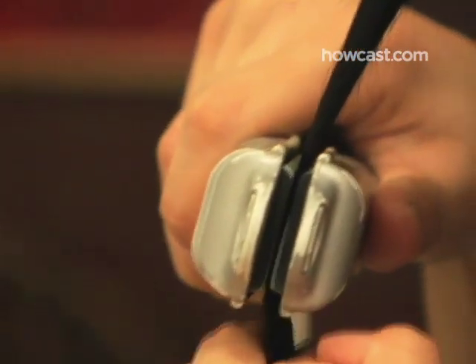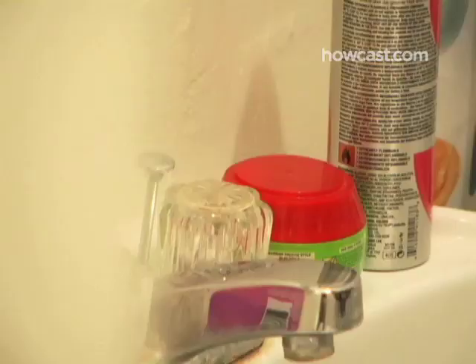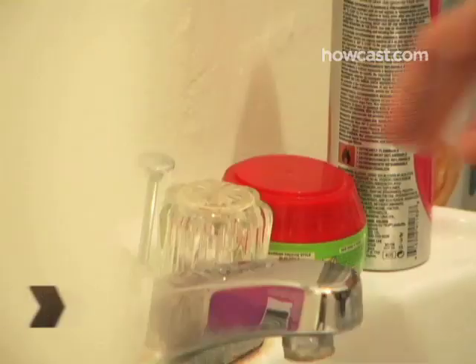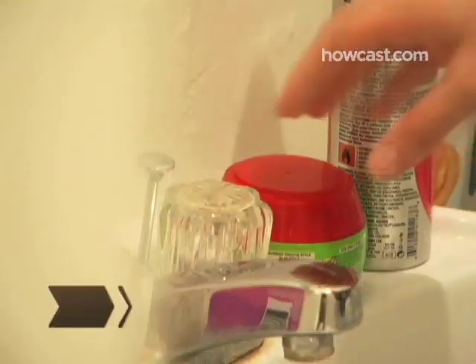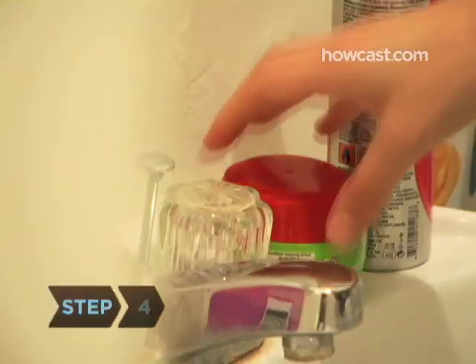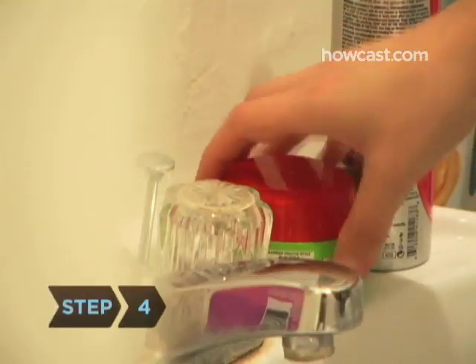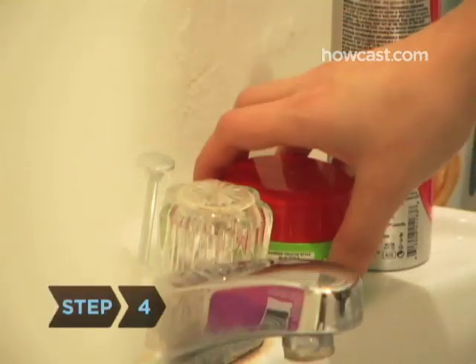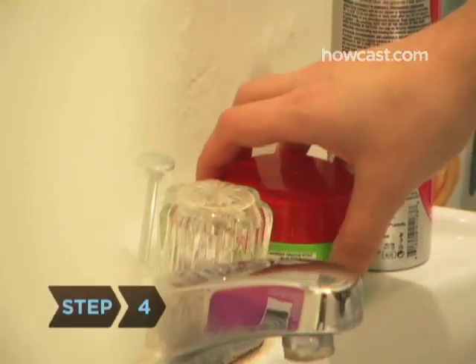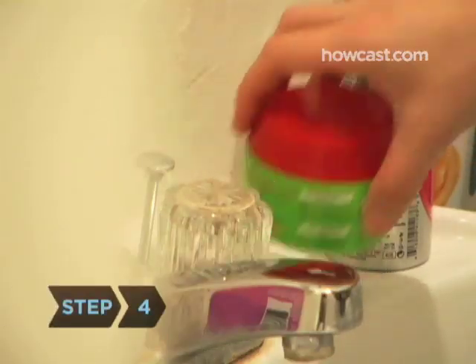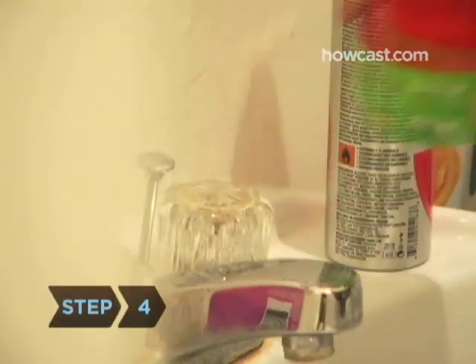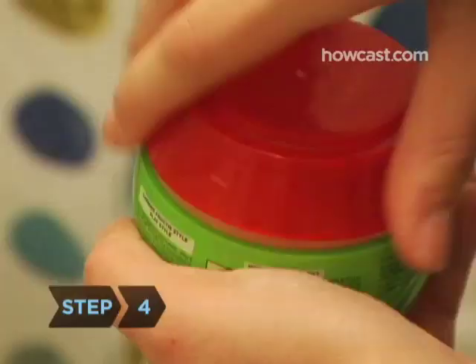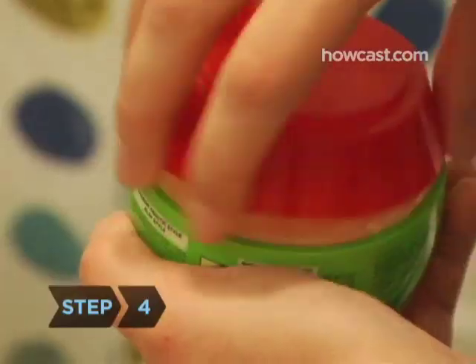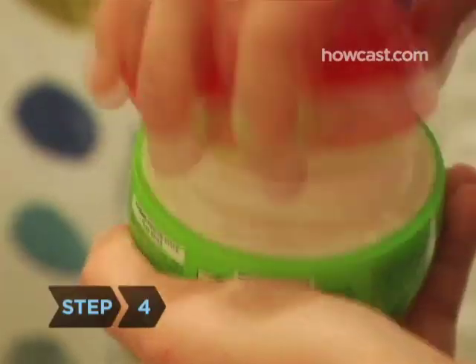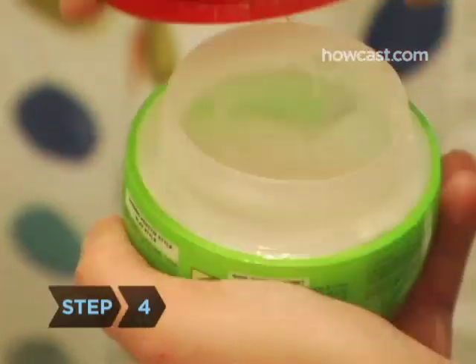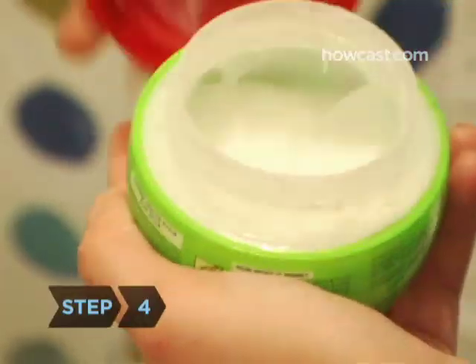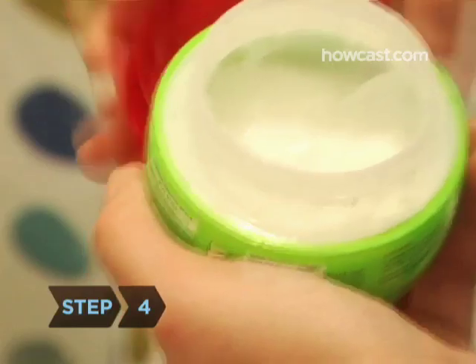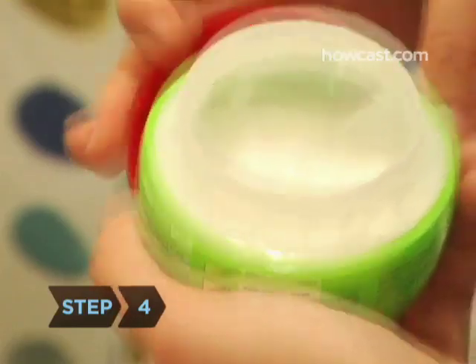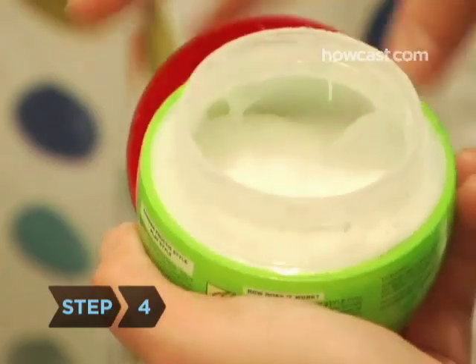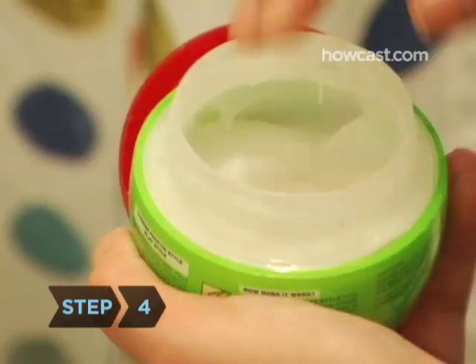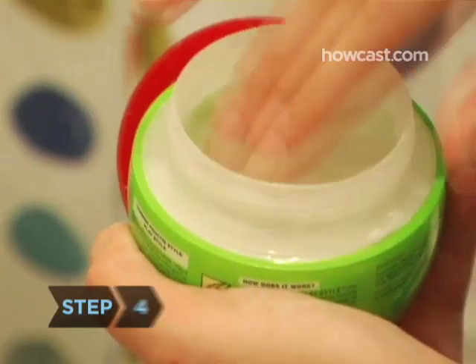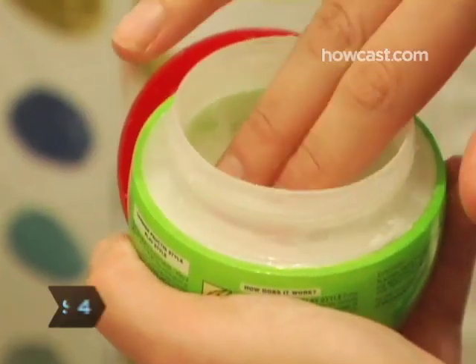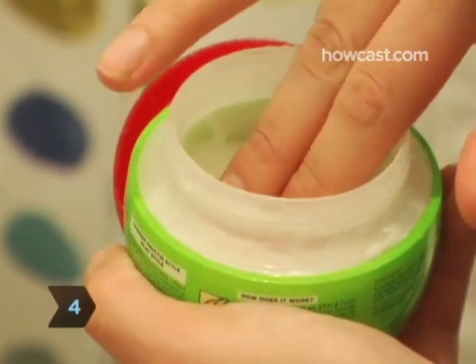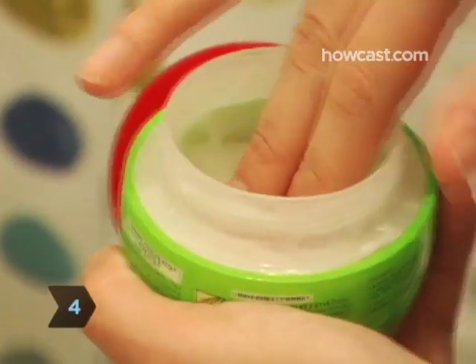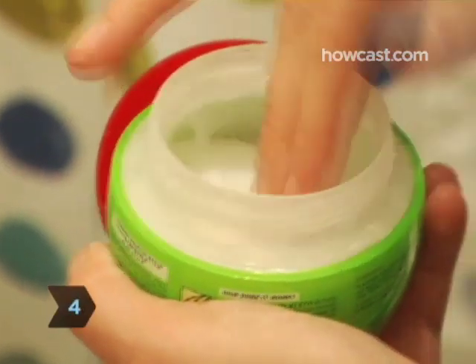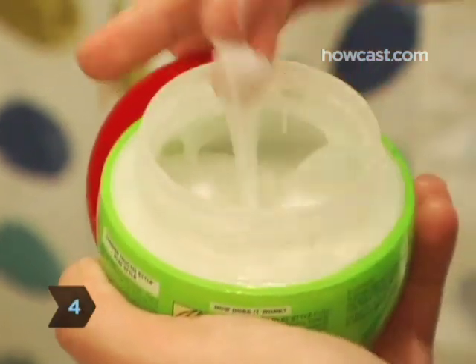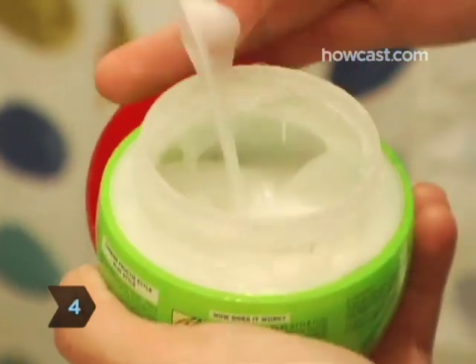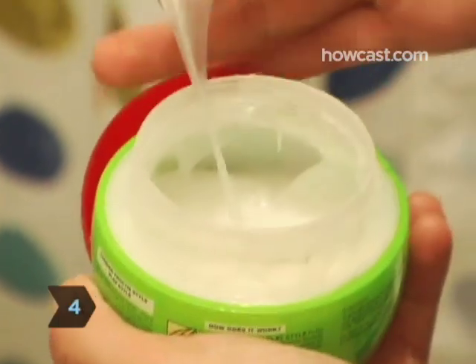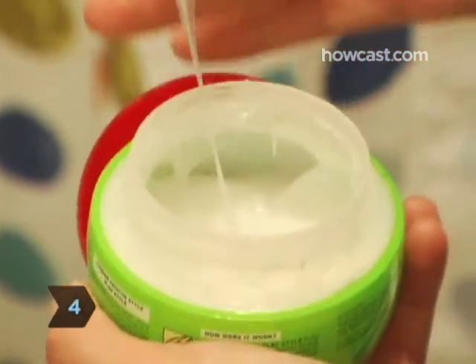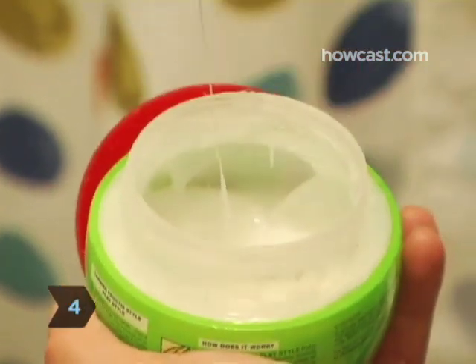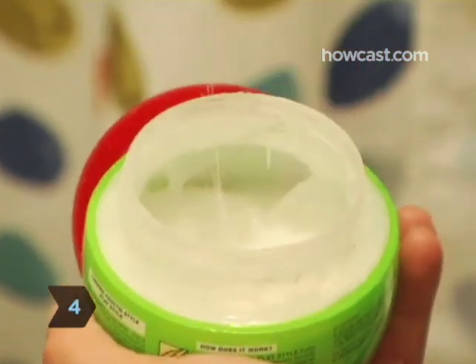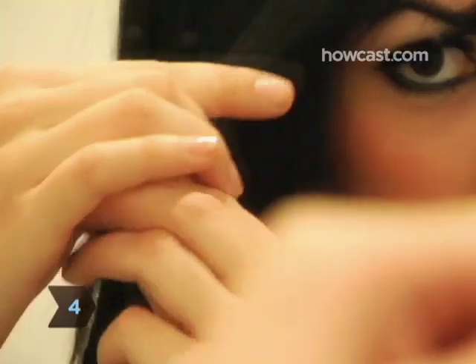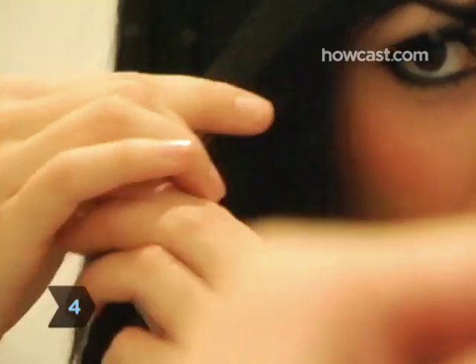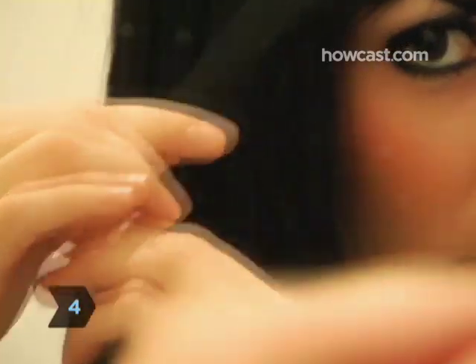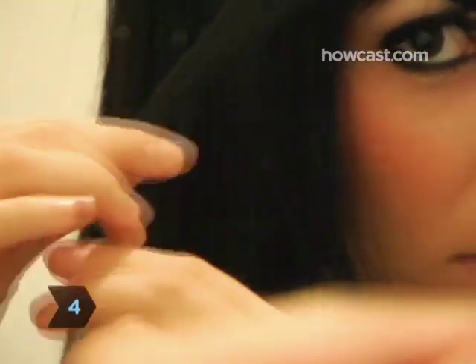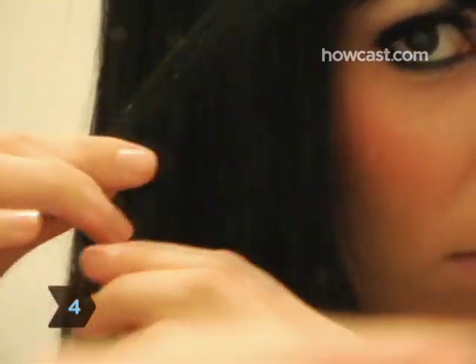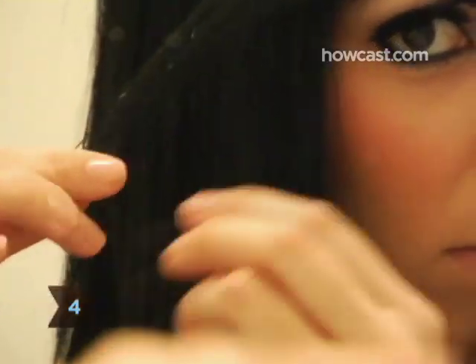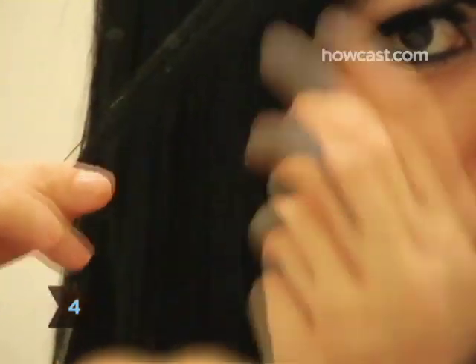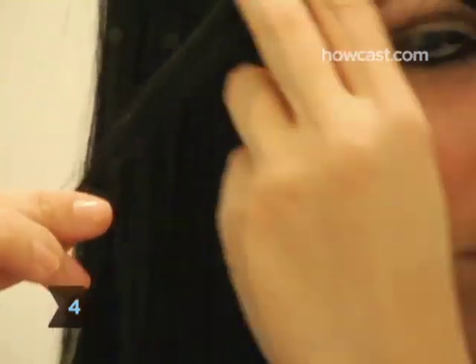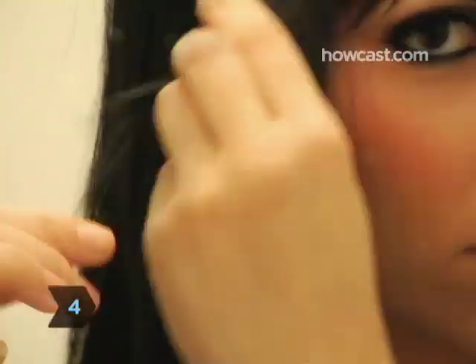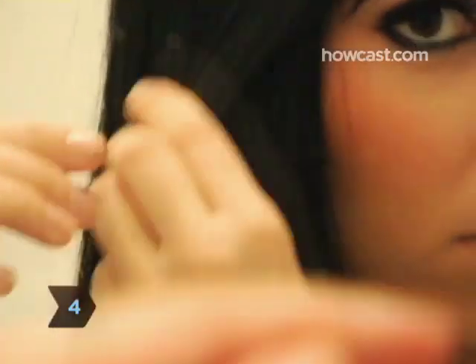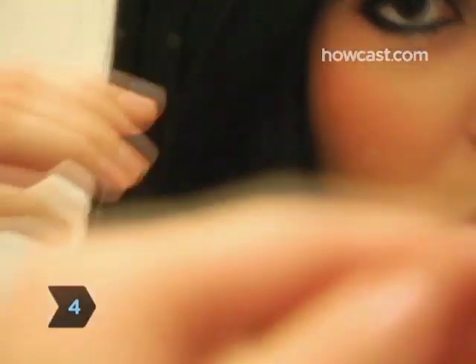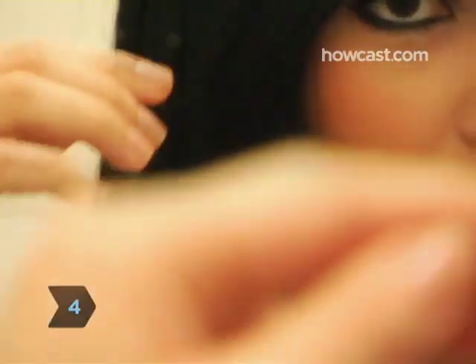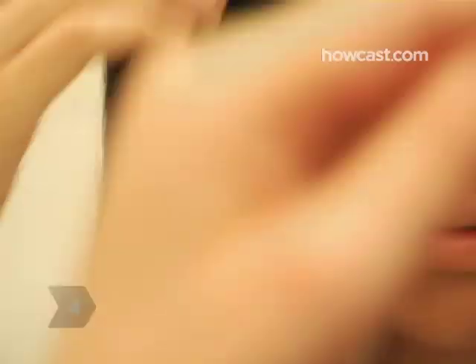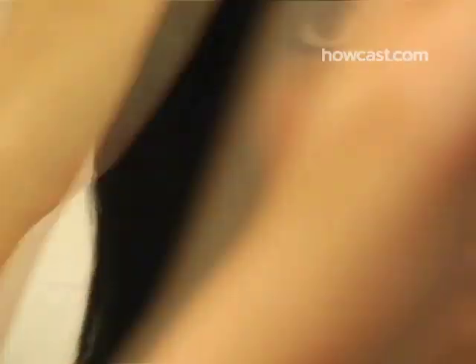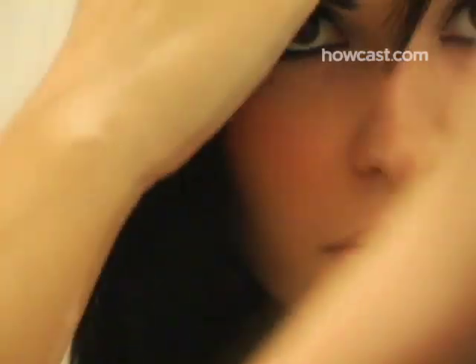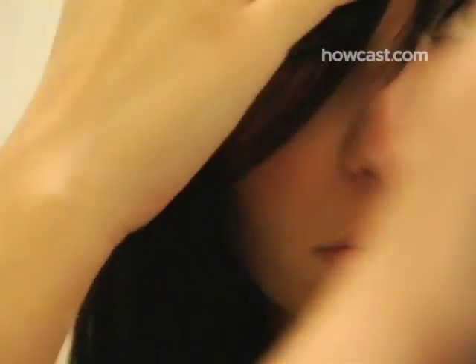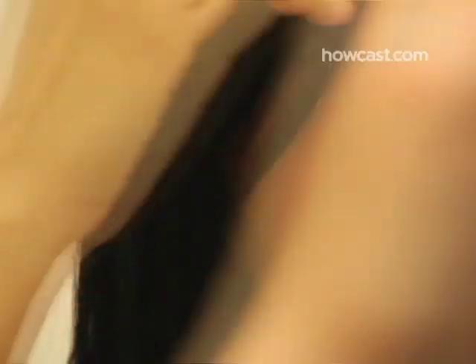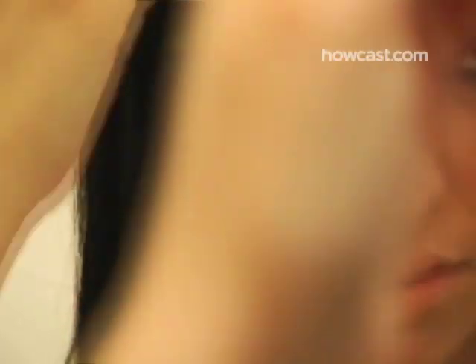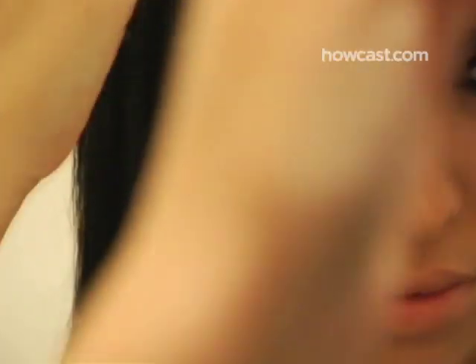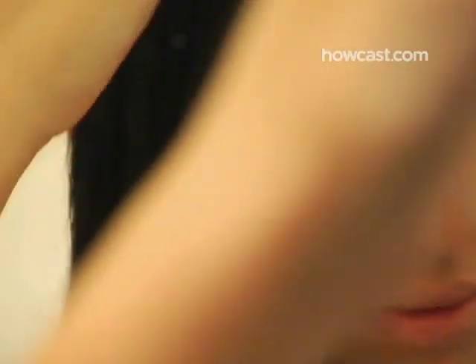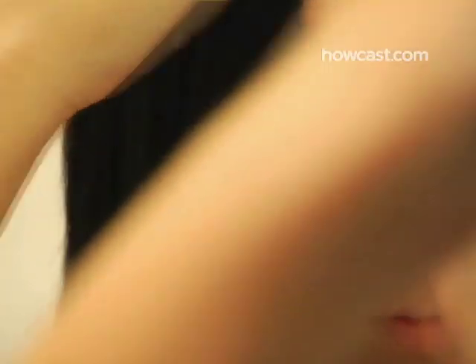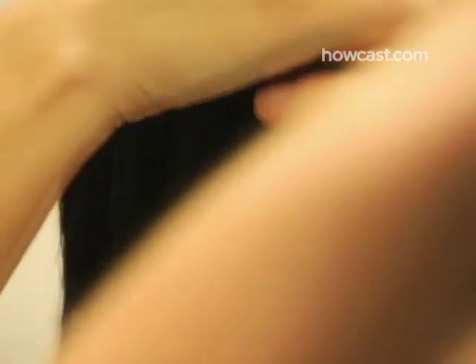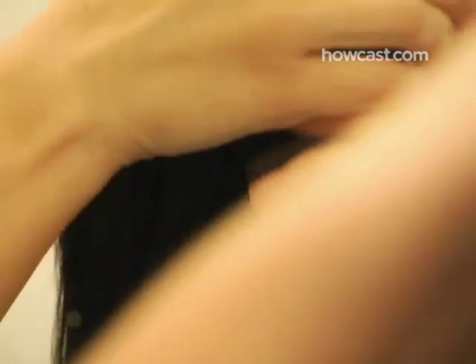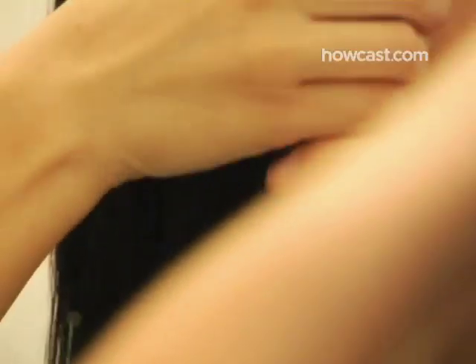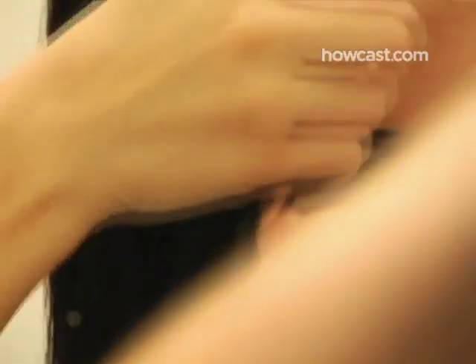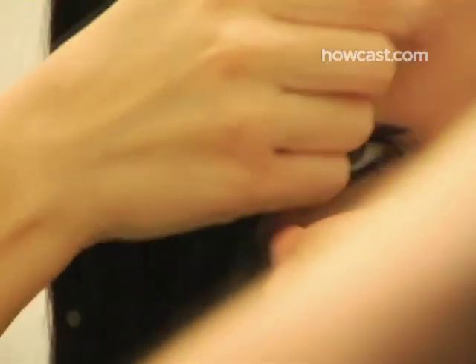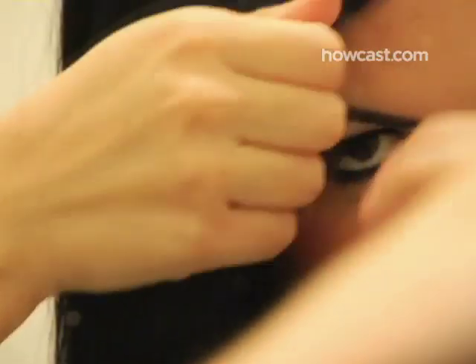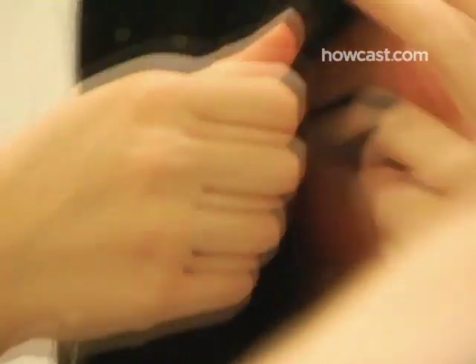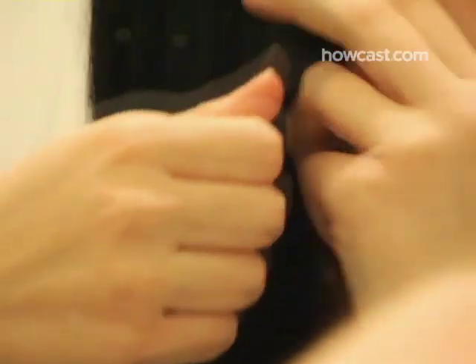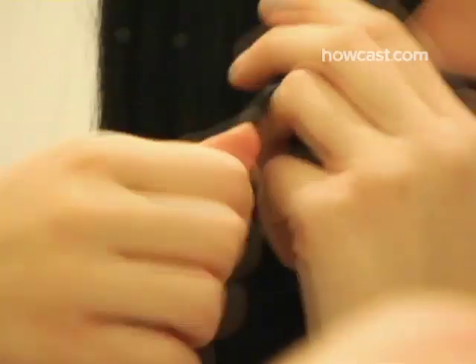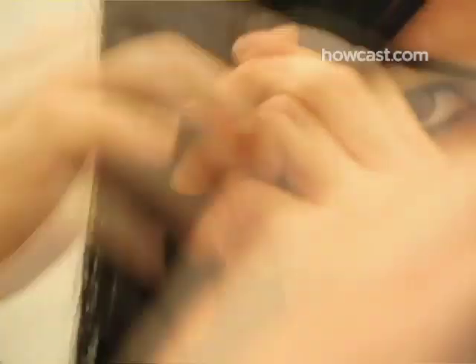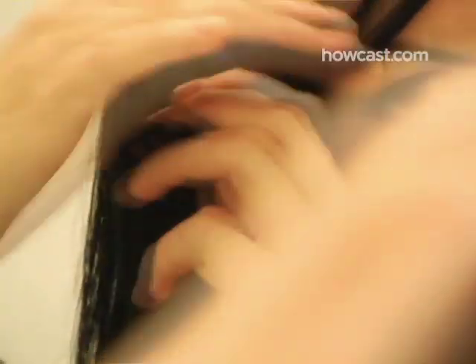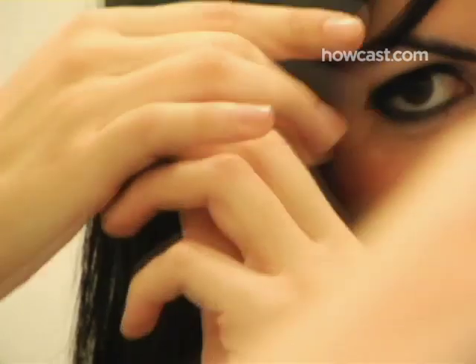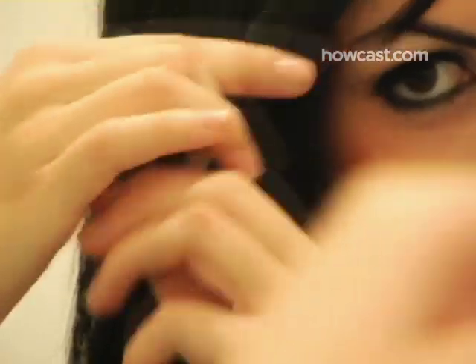Step 4. Apply a styling cream to the ends of dry bangs. It will help keep them in place and adds extra oomph to all bang styles.